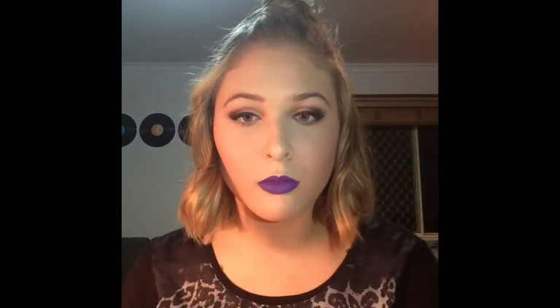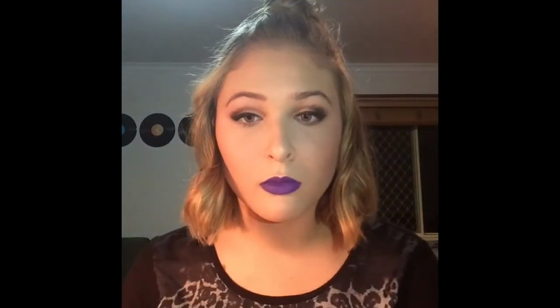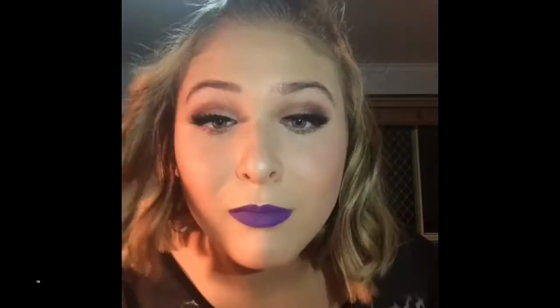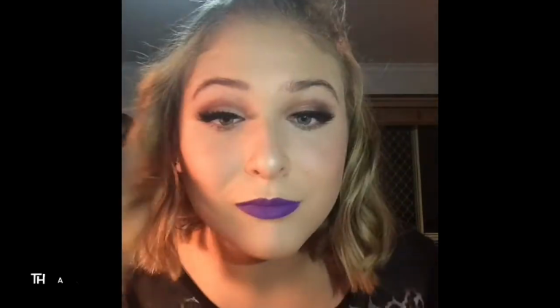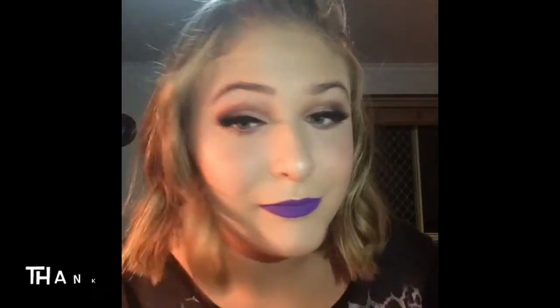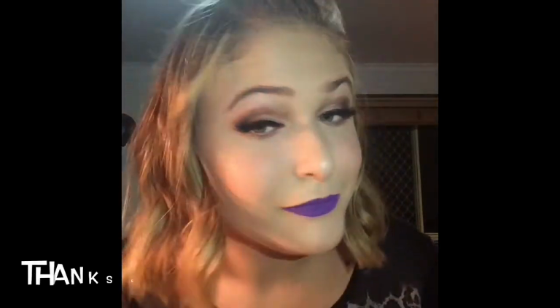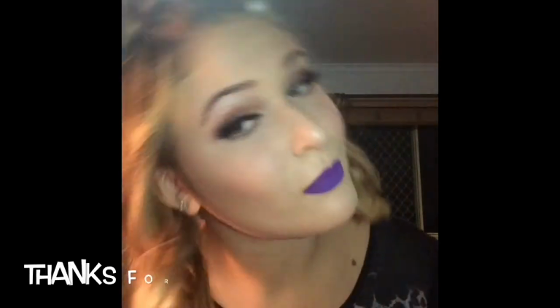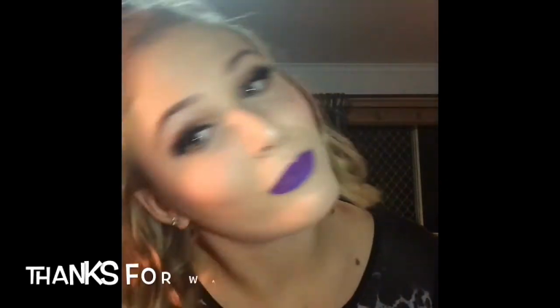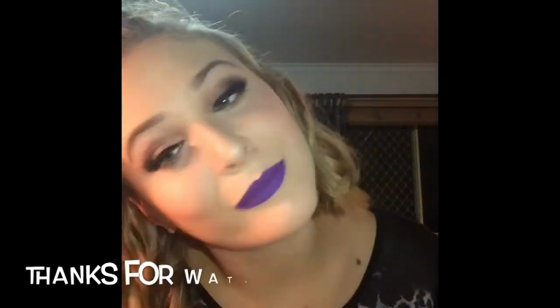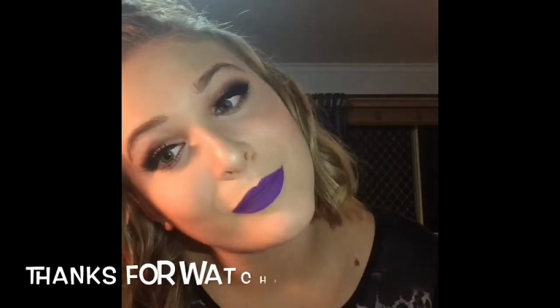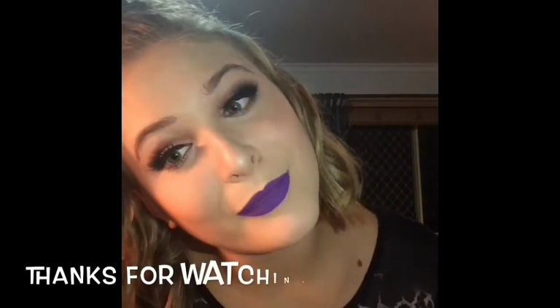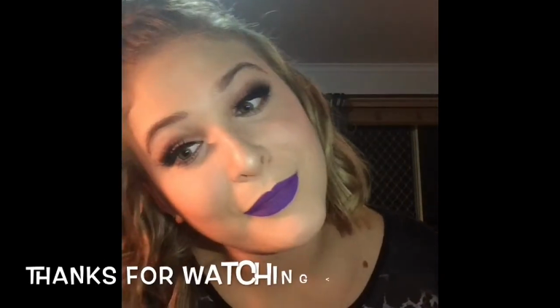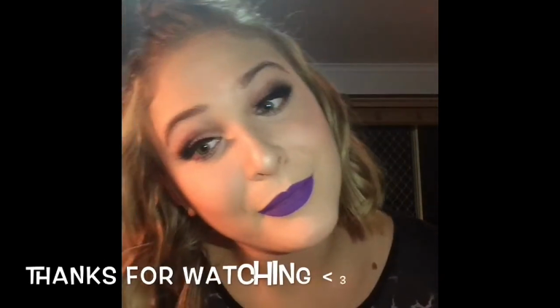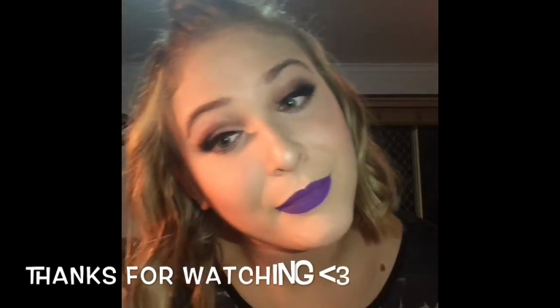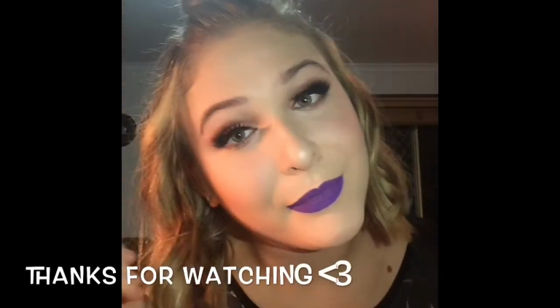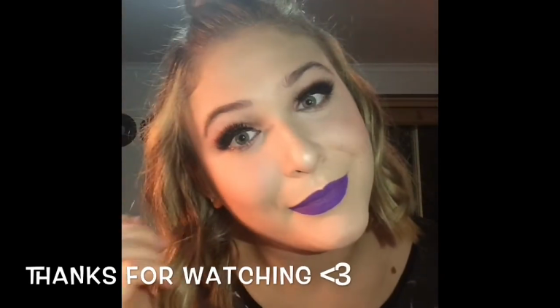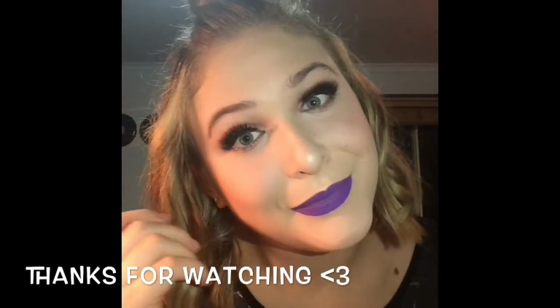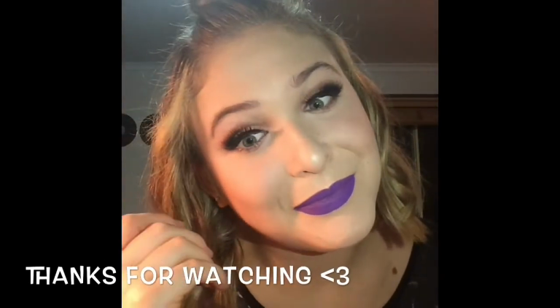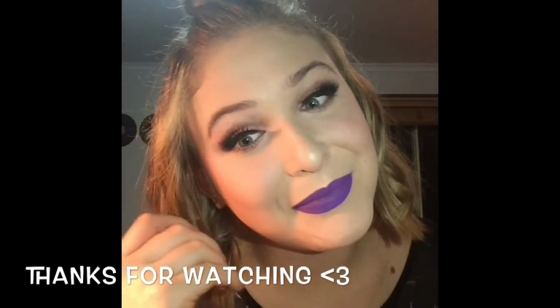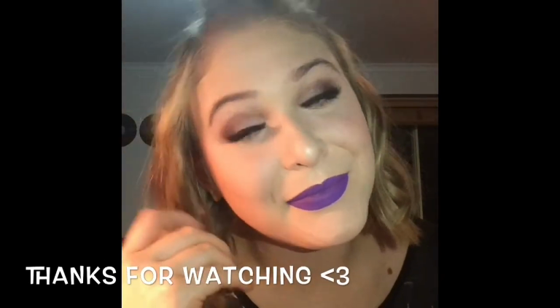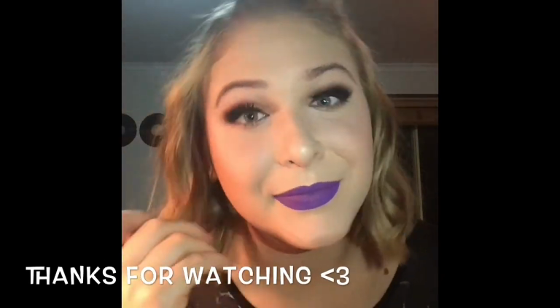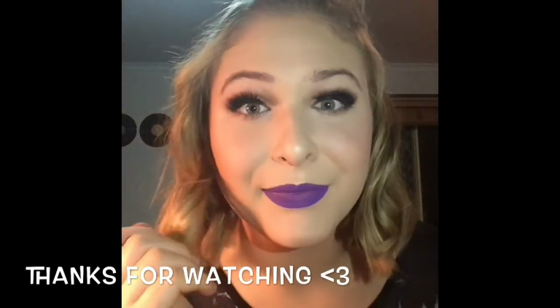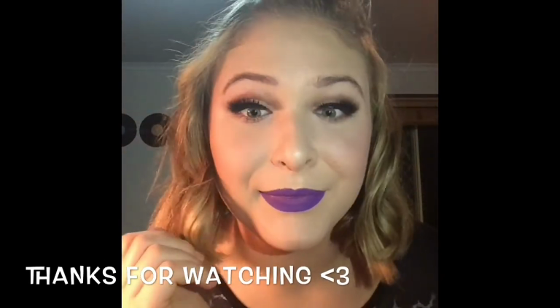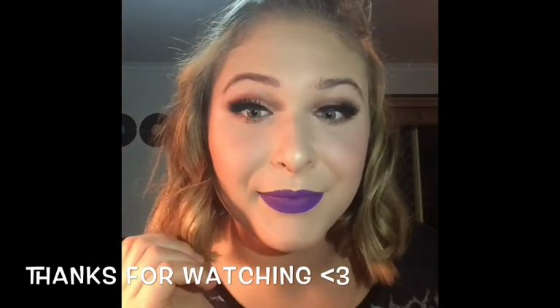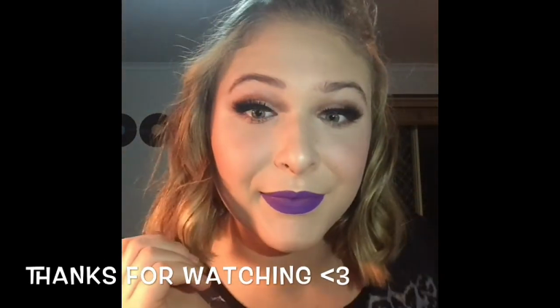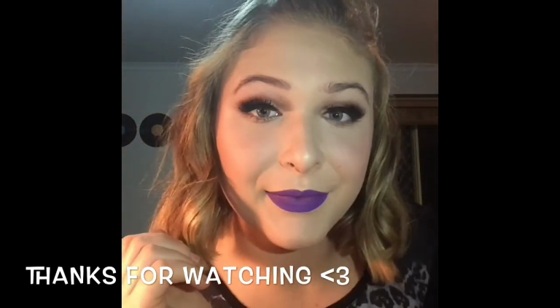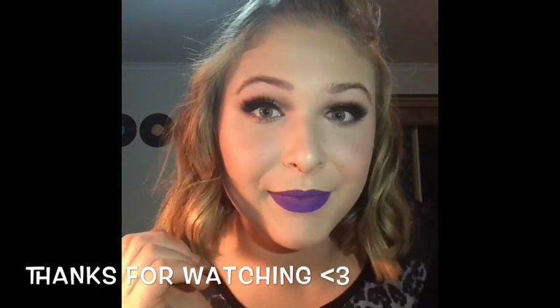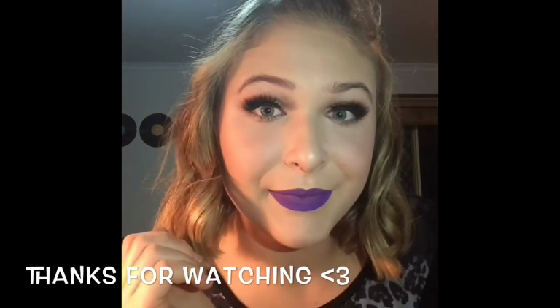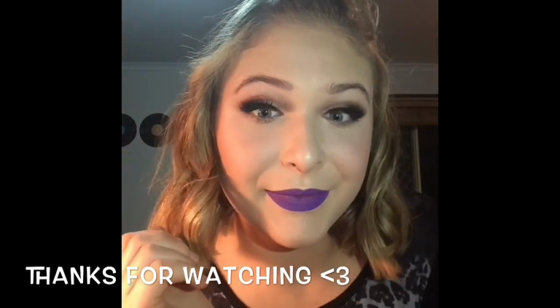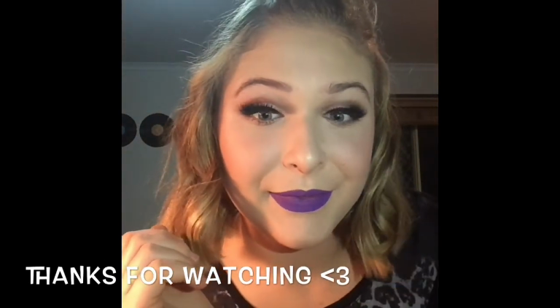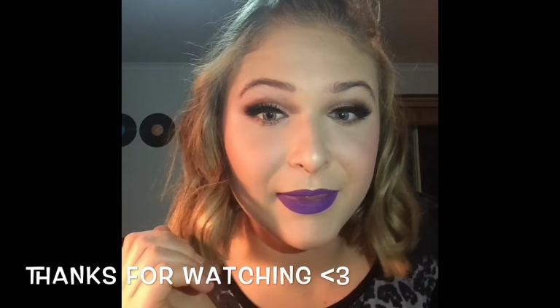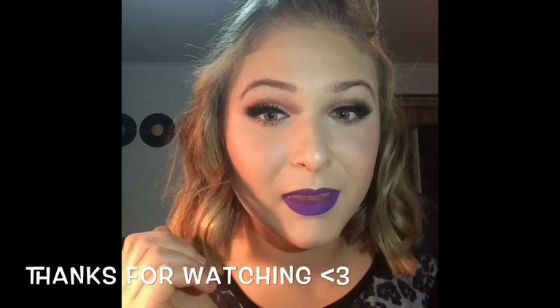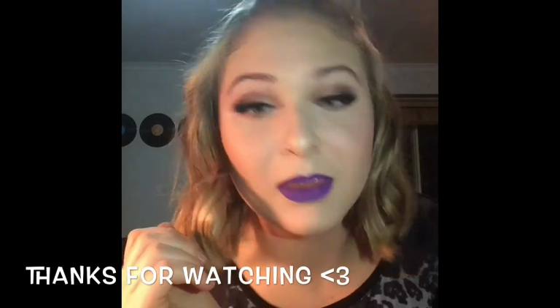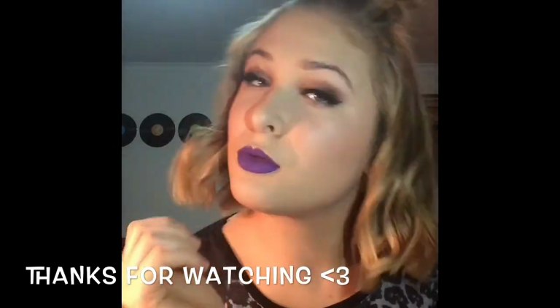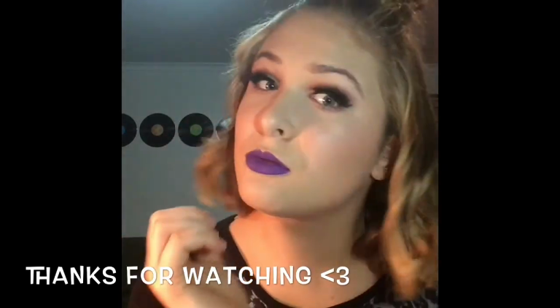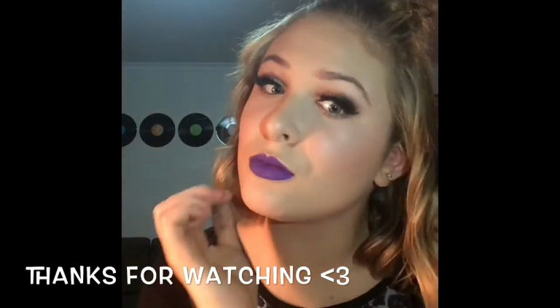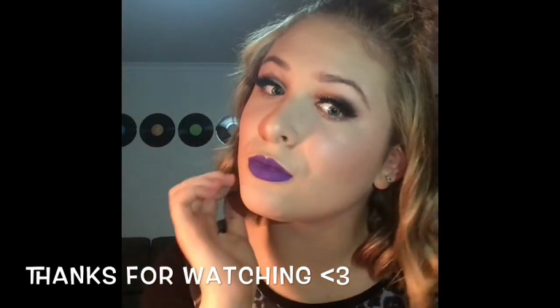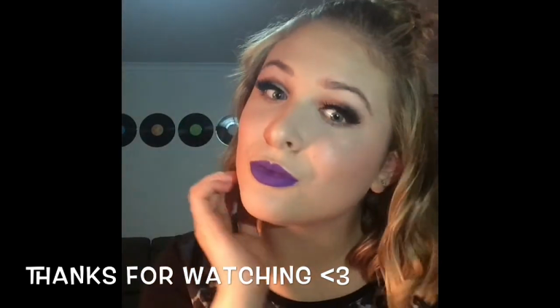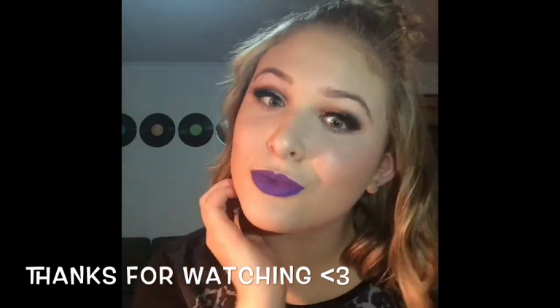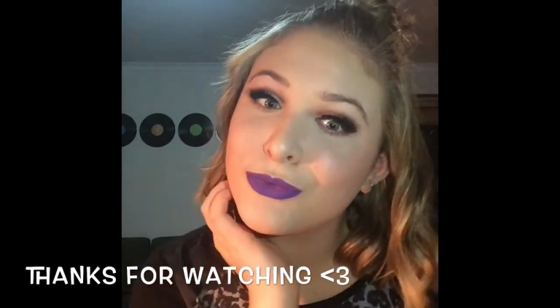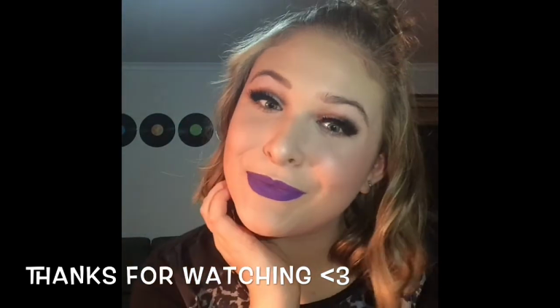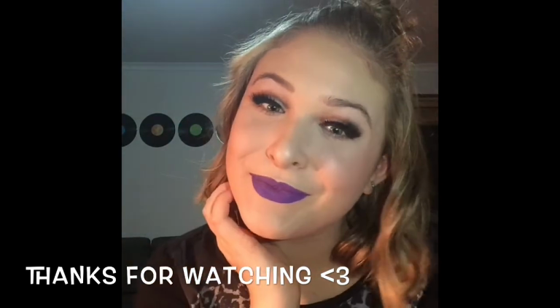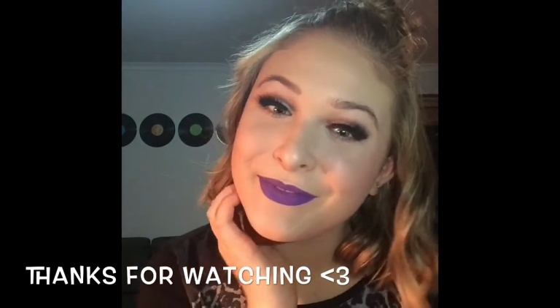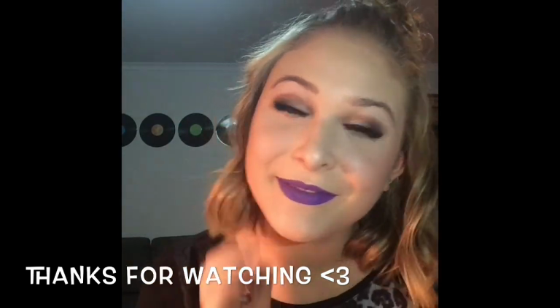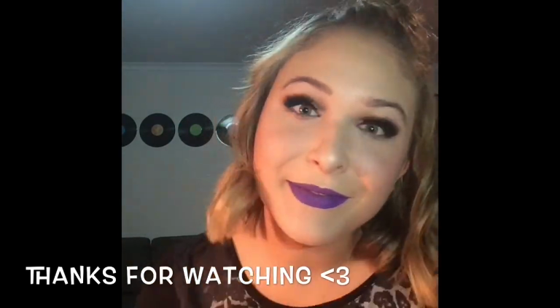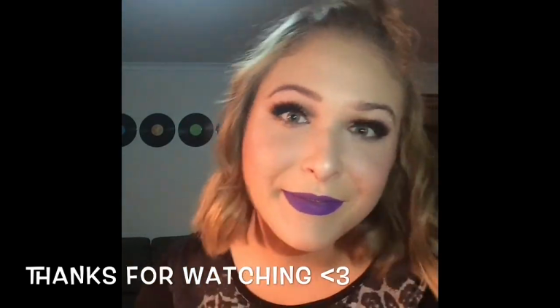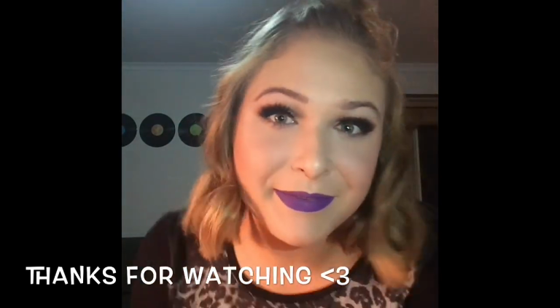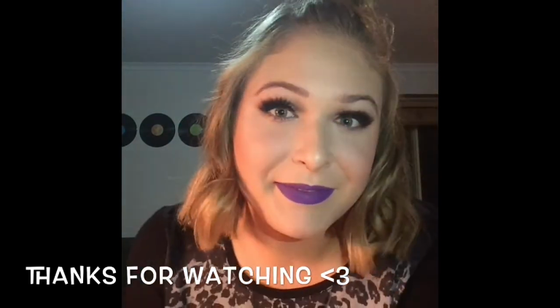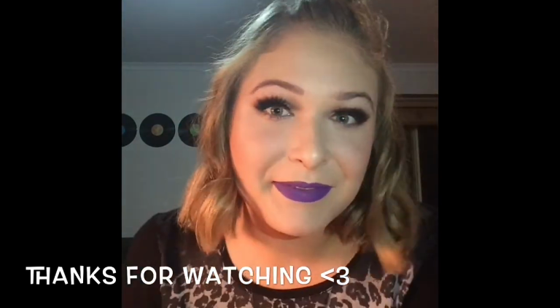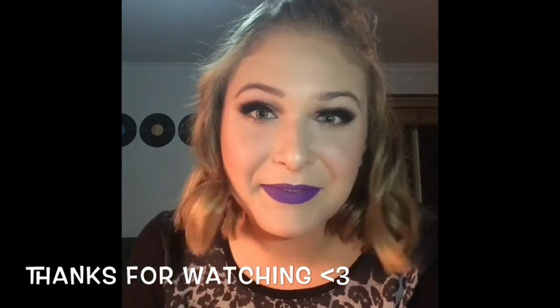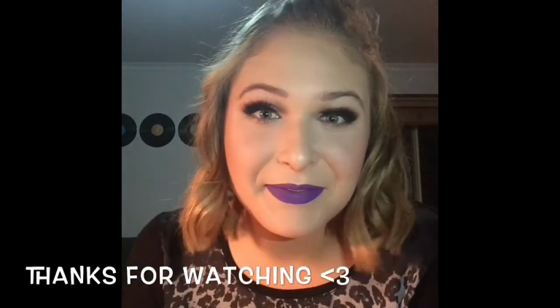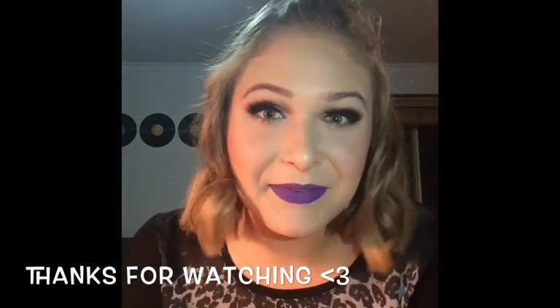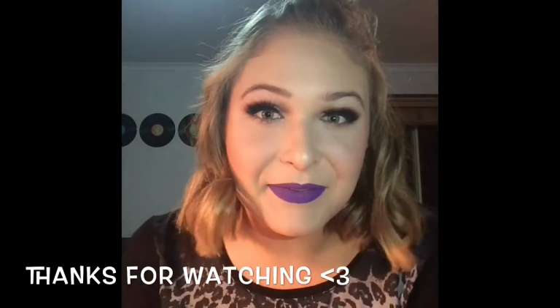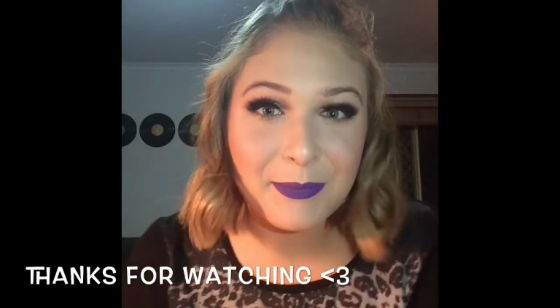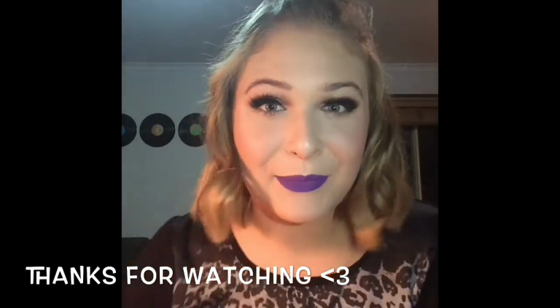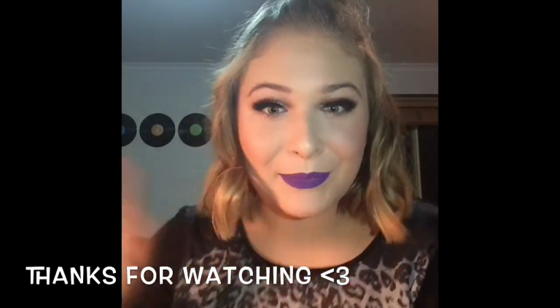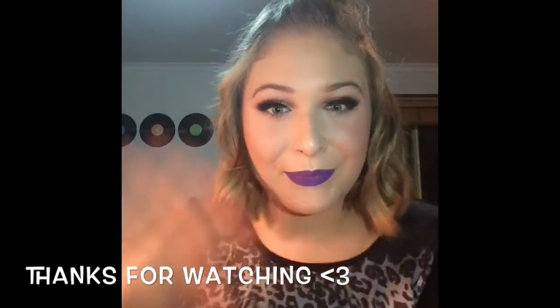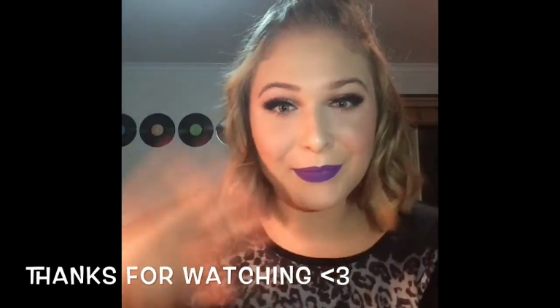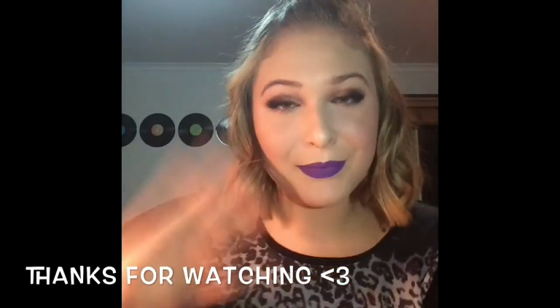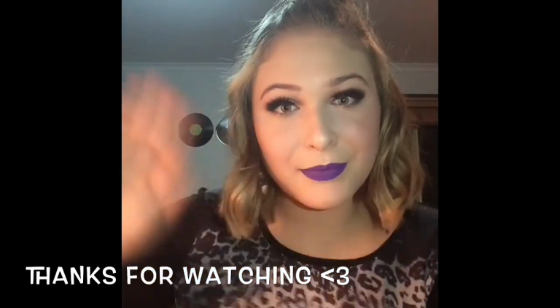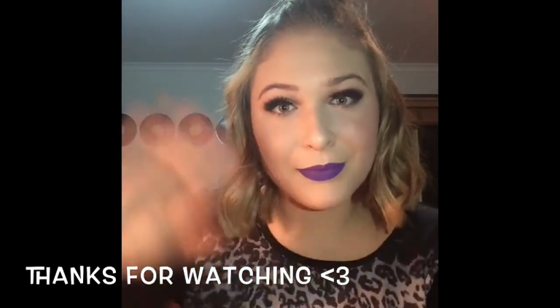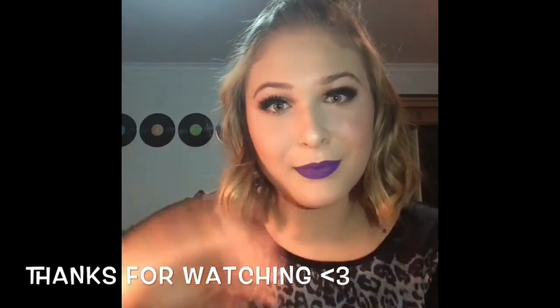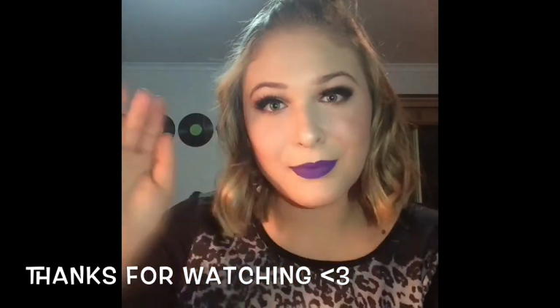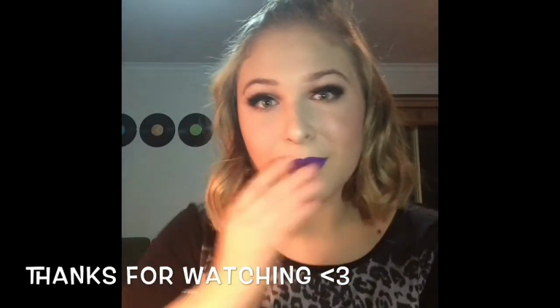Well that's about it for this one today, guys. If you liked it please be sure to let me know. I love you all and I'll see you in the next one. Bye guys!